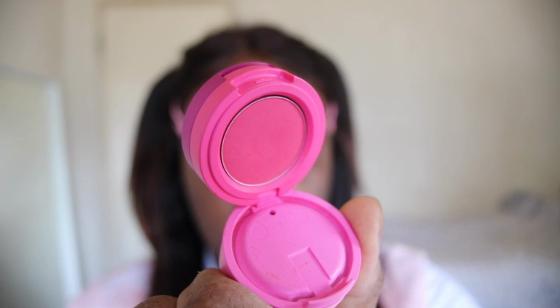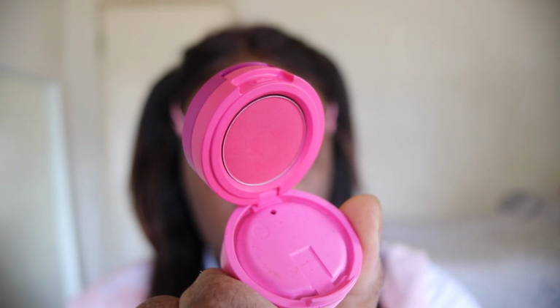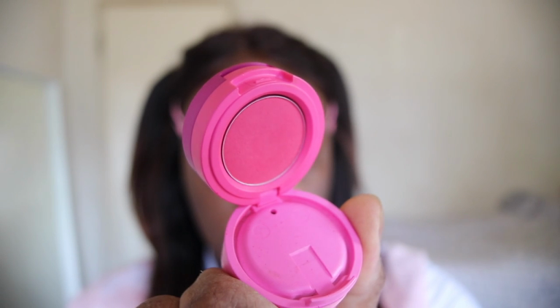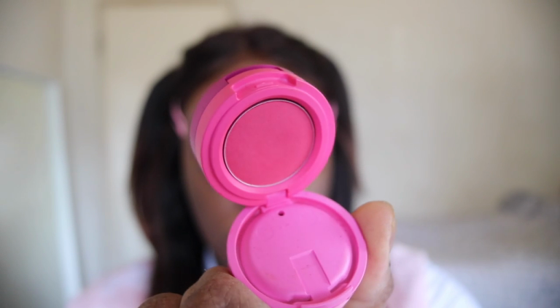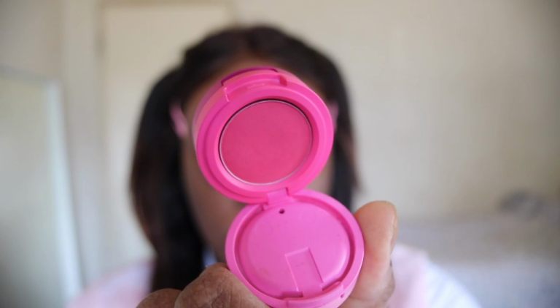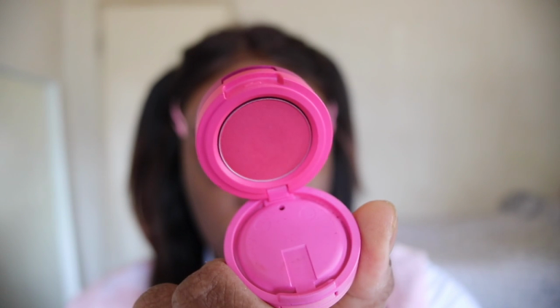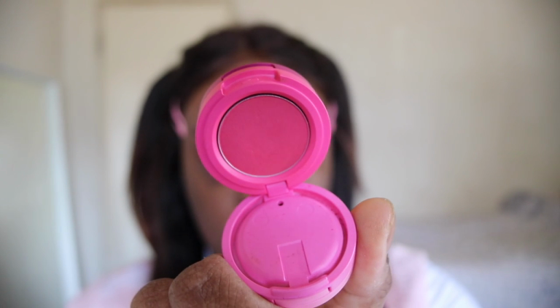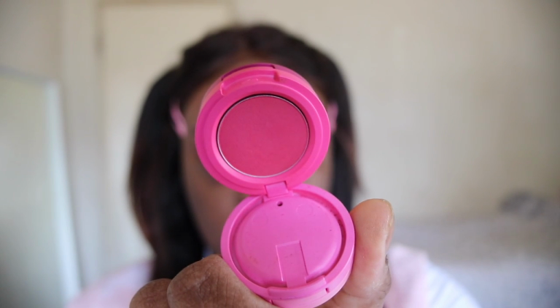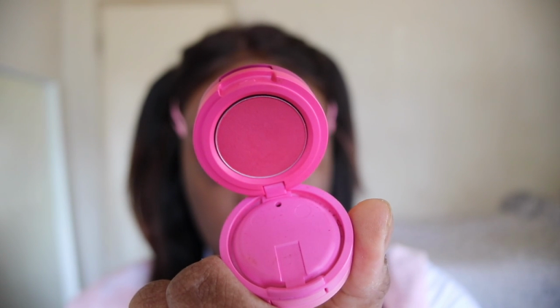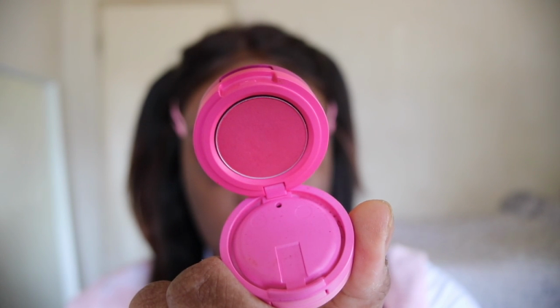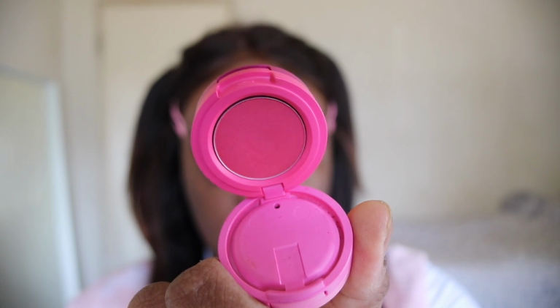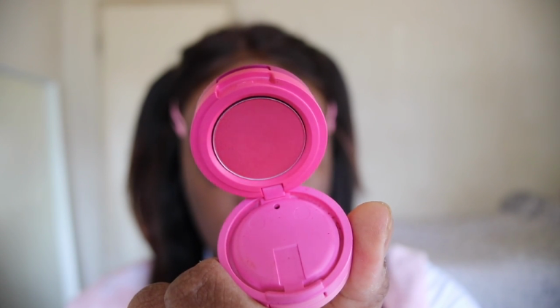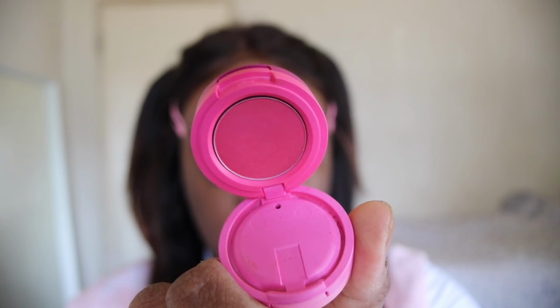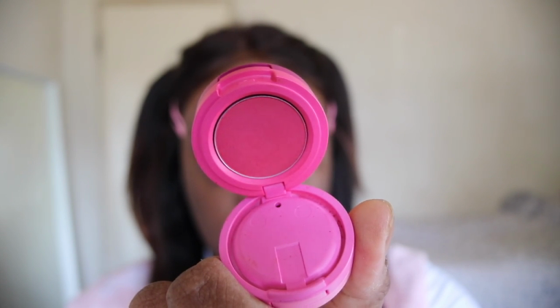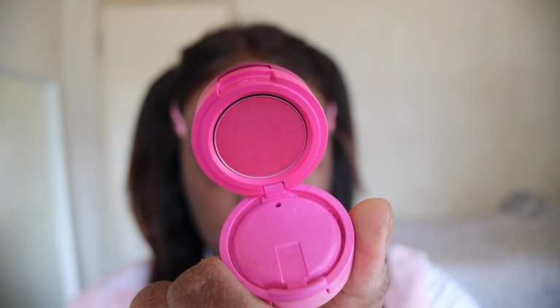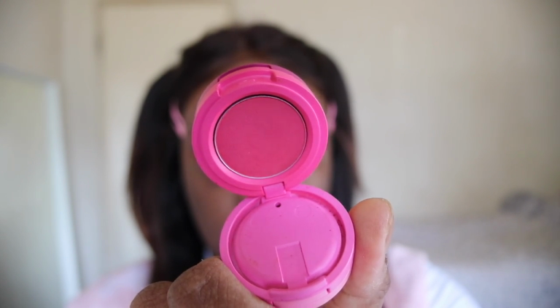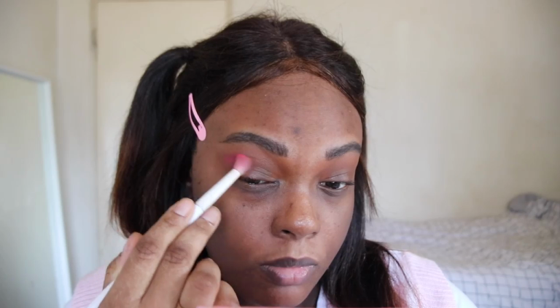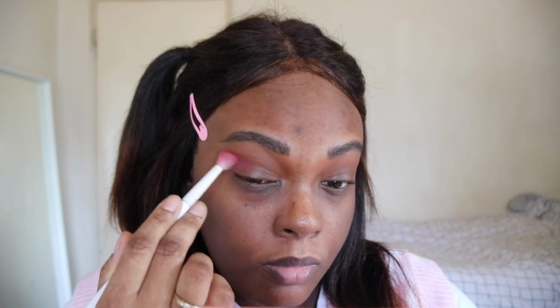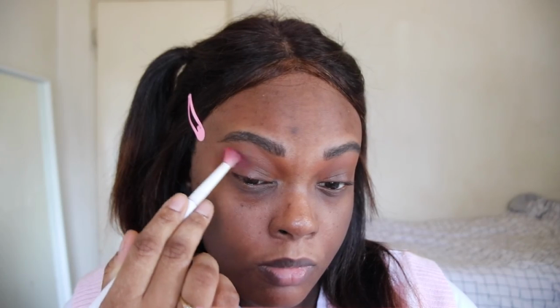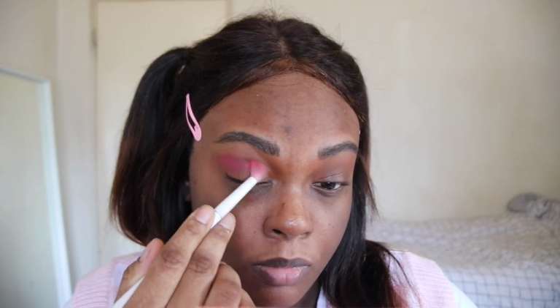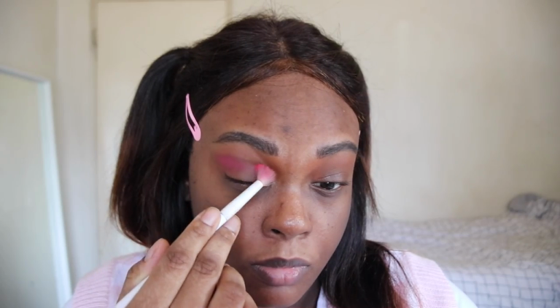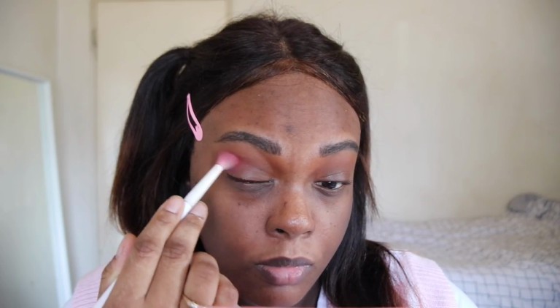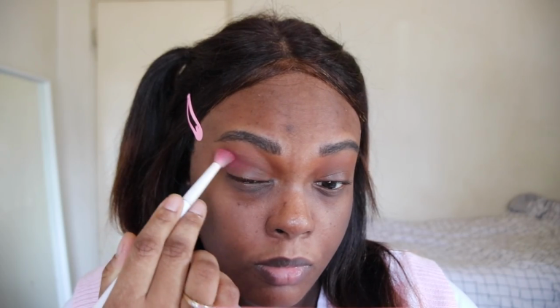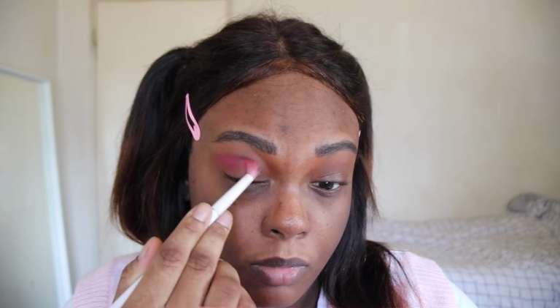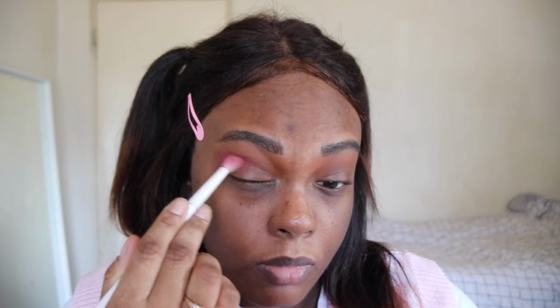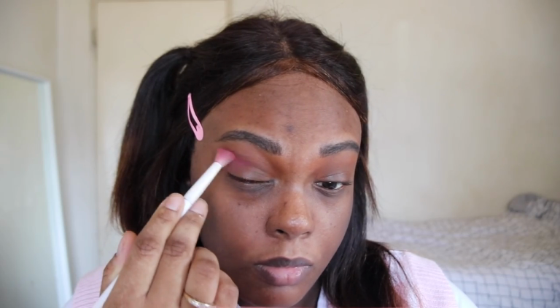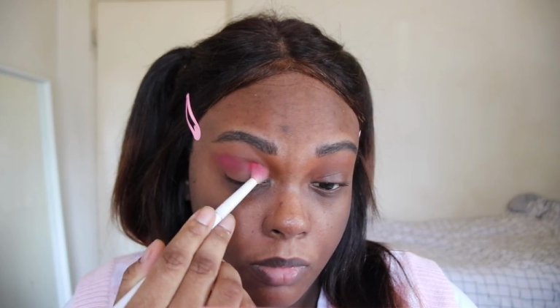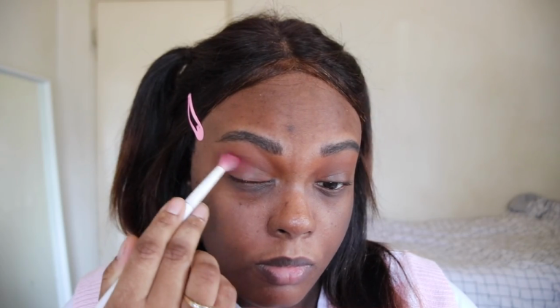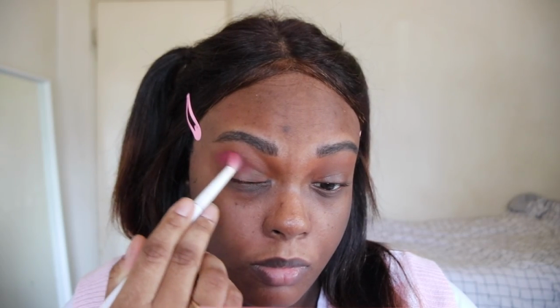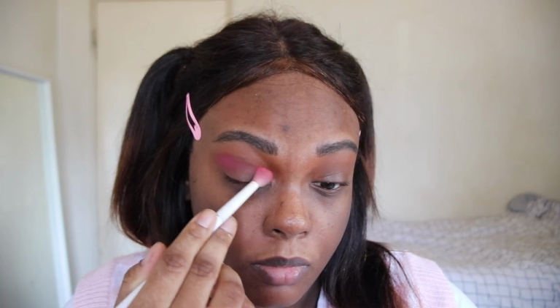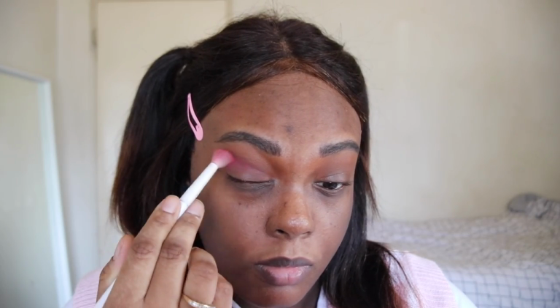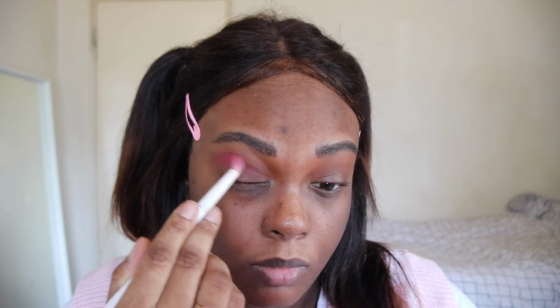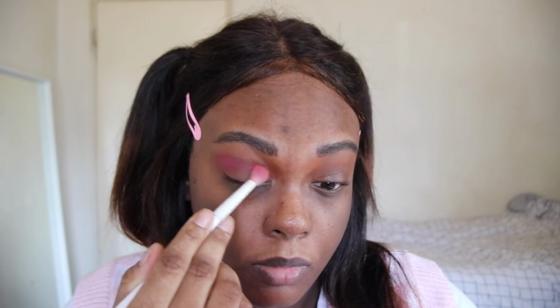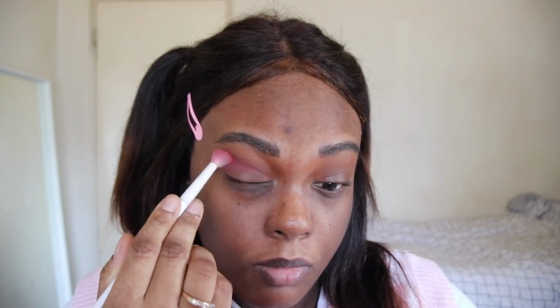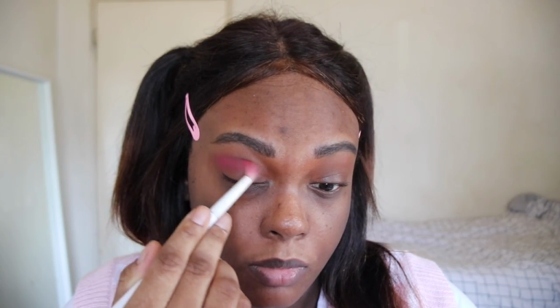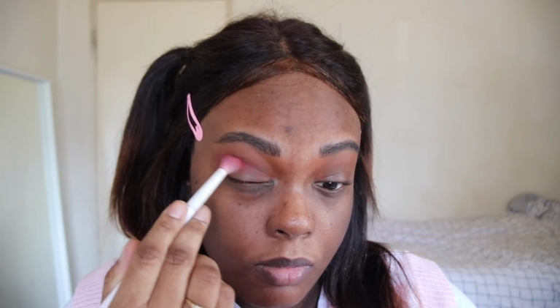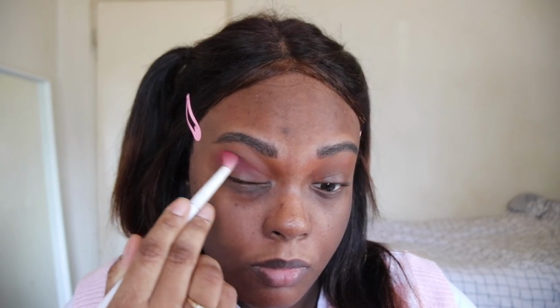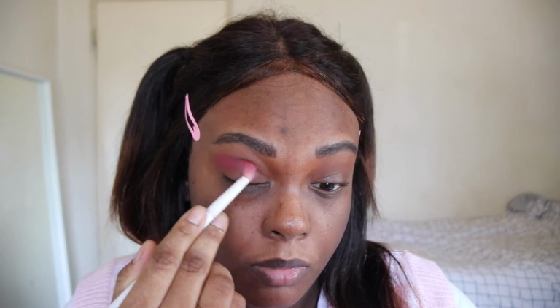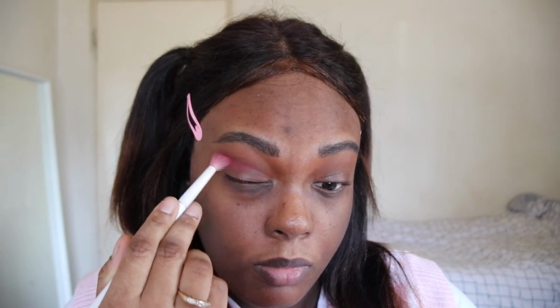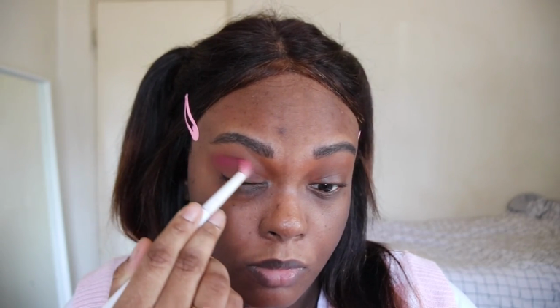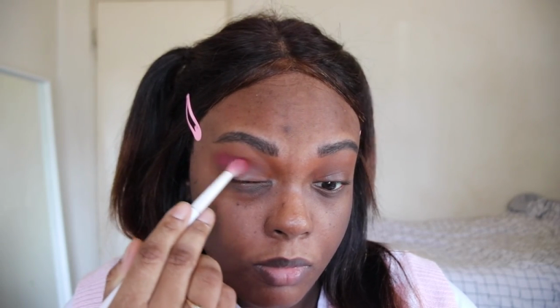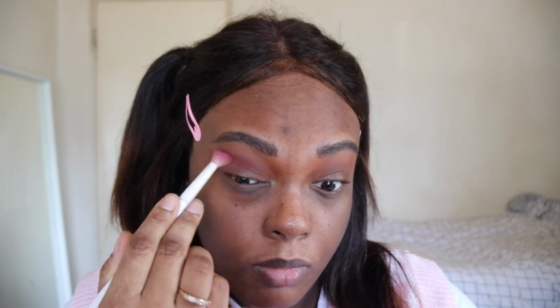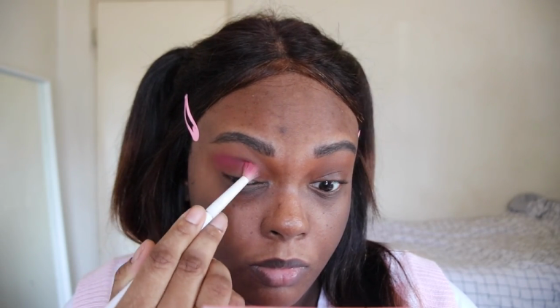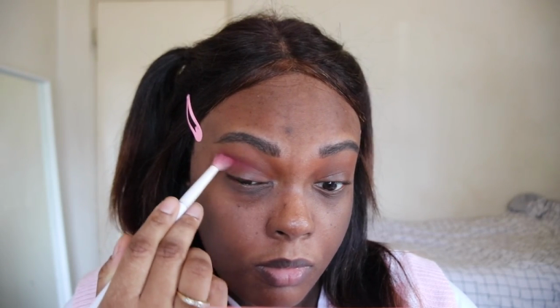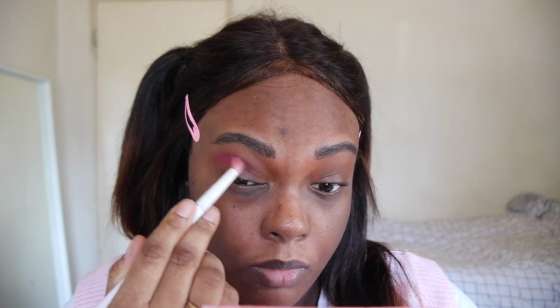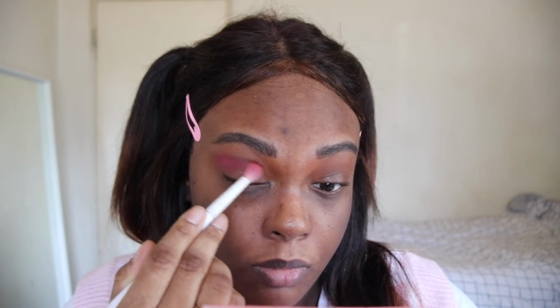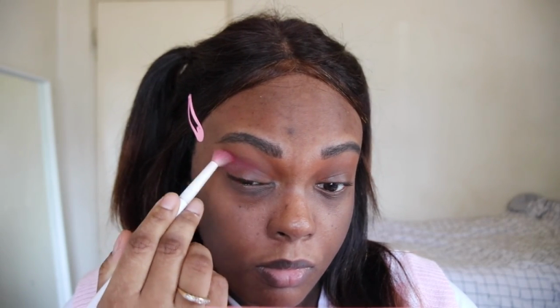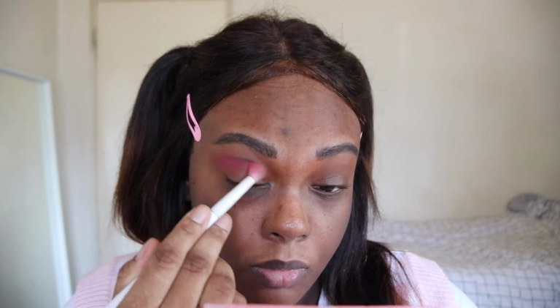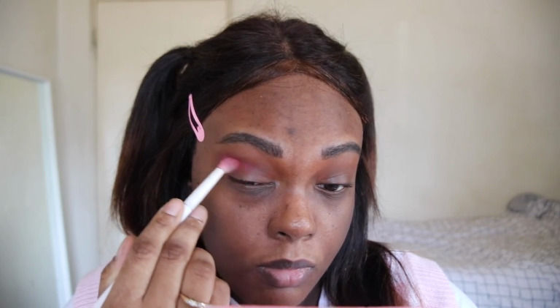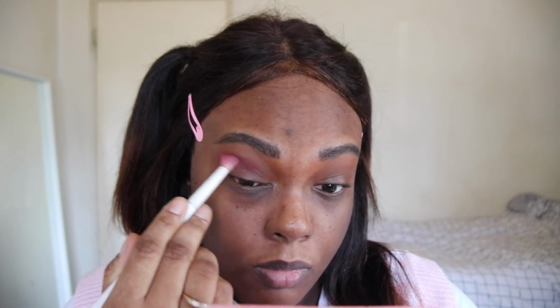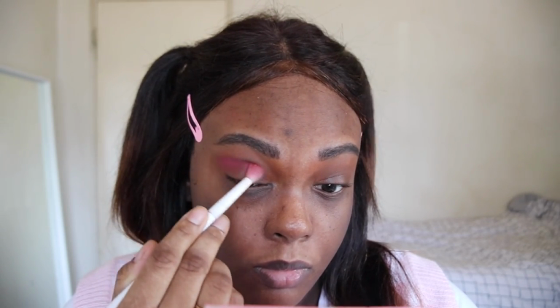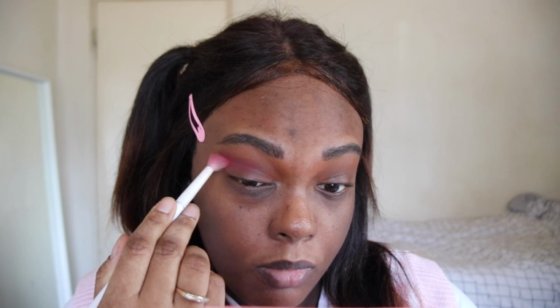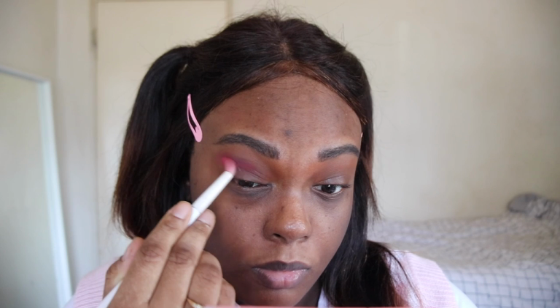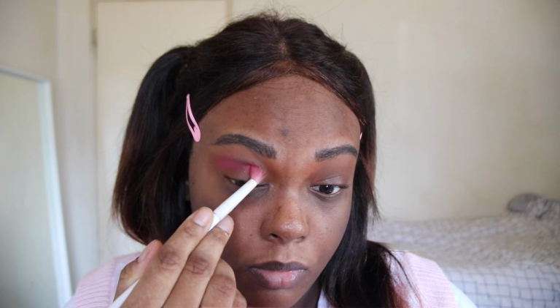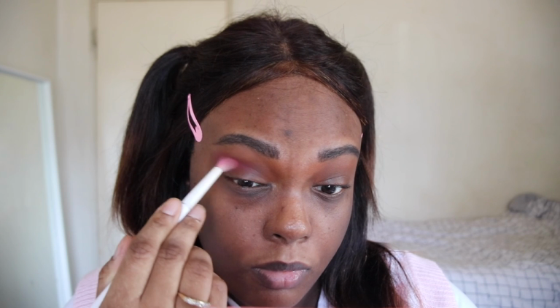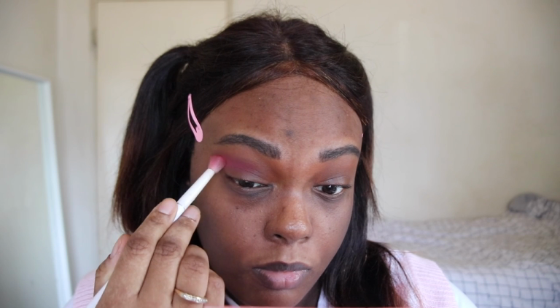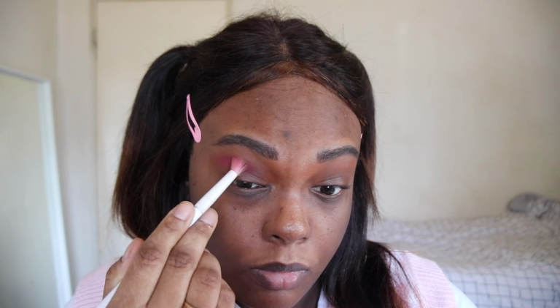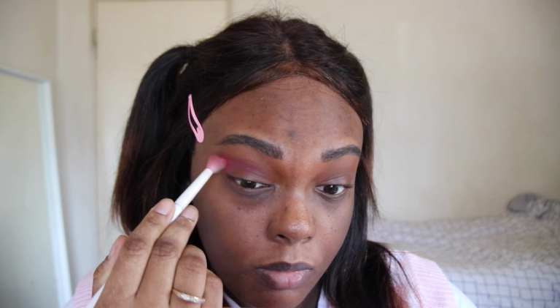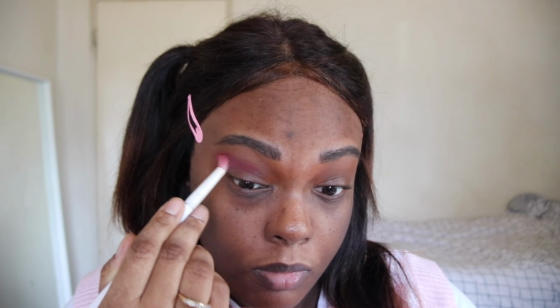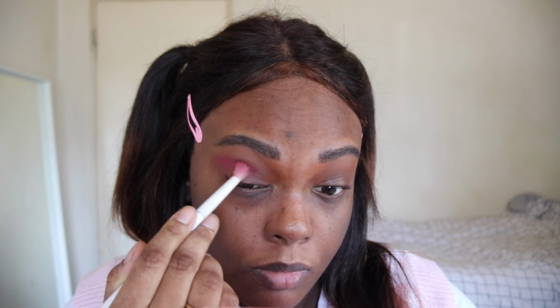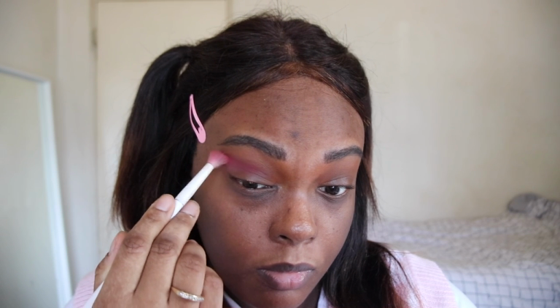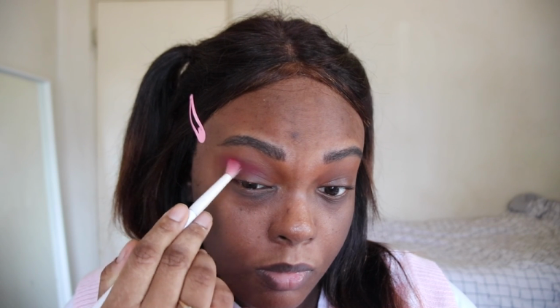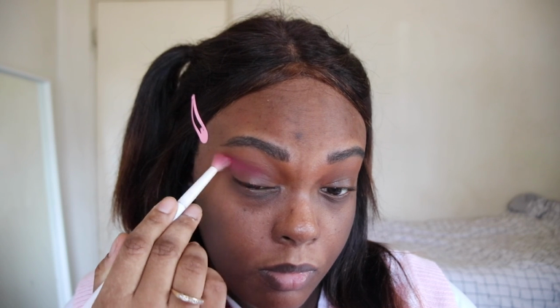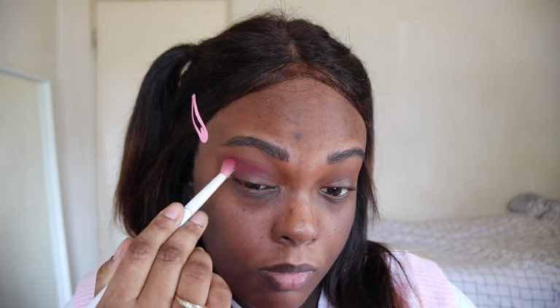Starting off, I'm taking this paint shade from one of the Kaja Bouncy Bento palettes and I'm going to blend that all over my lid.